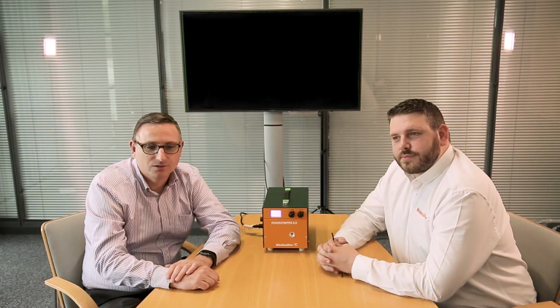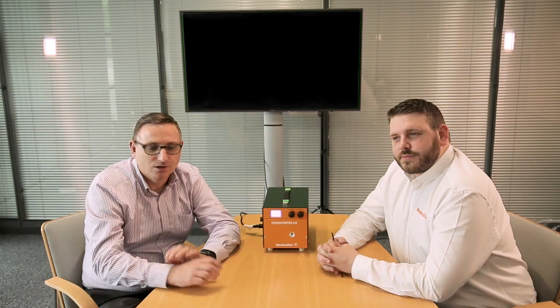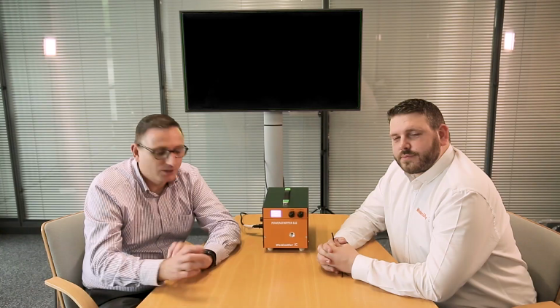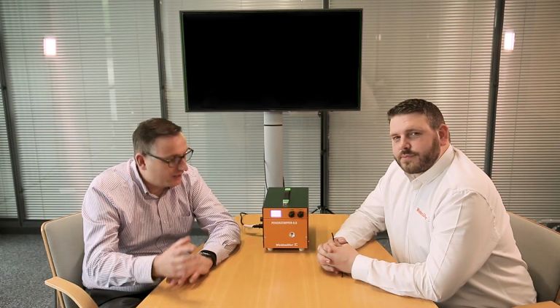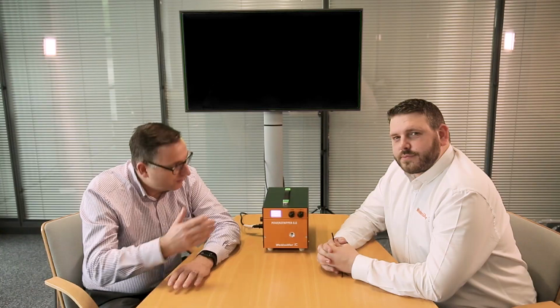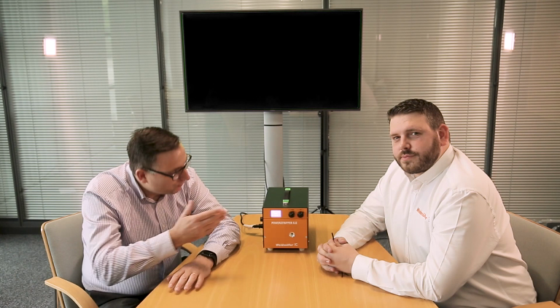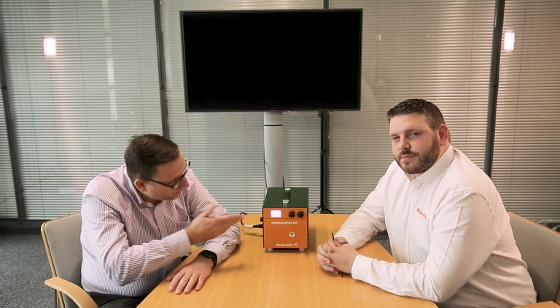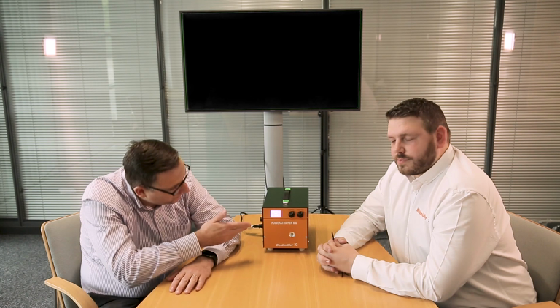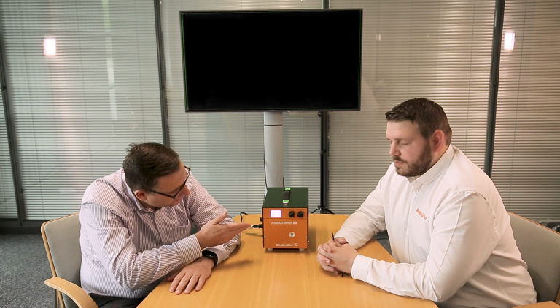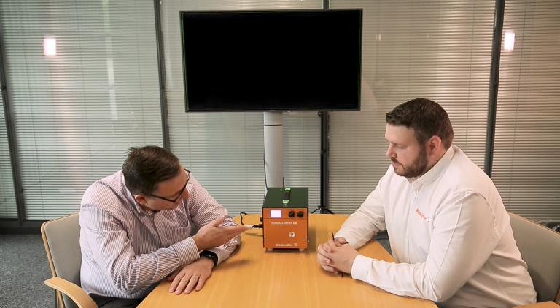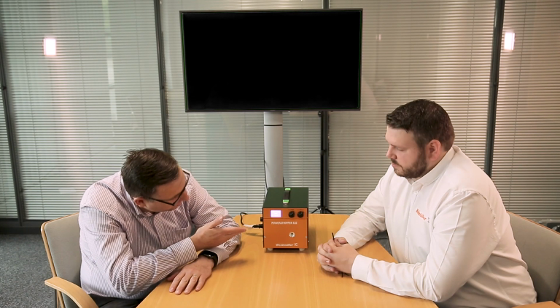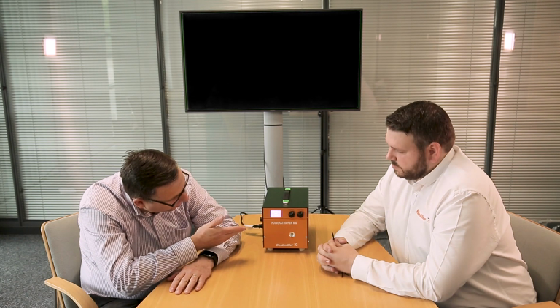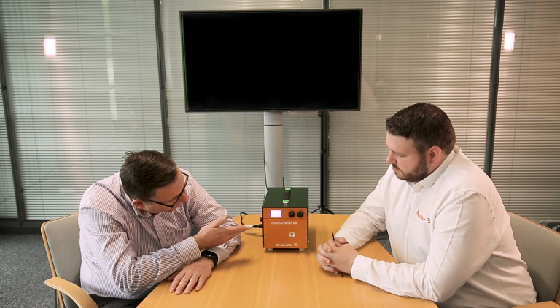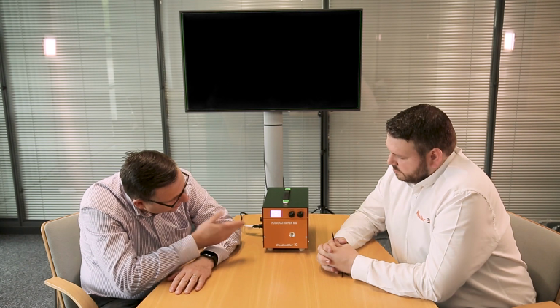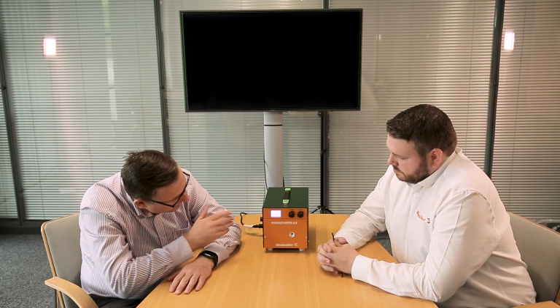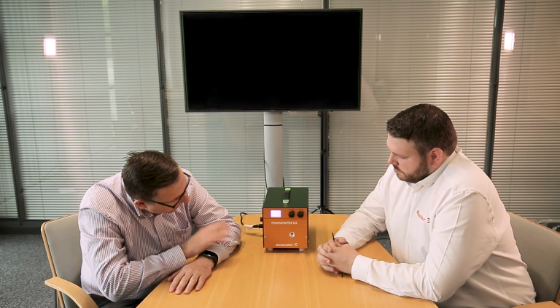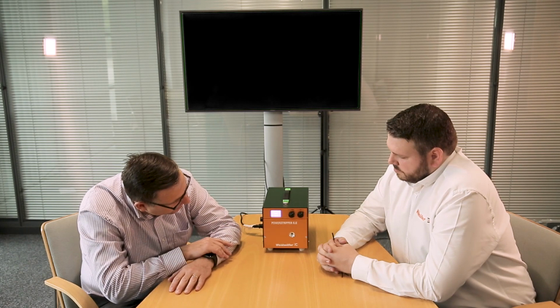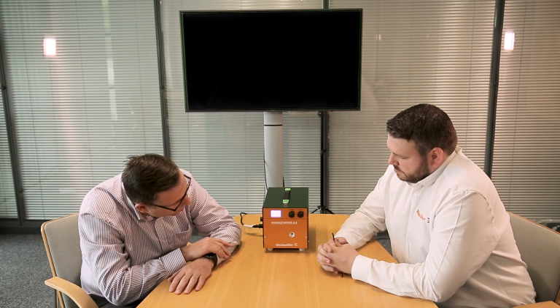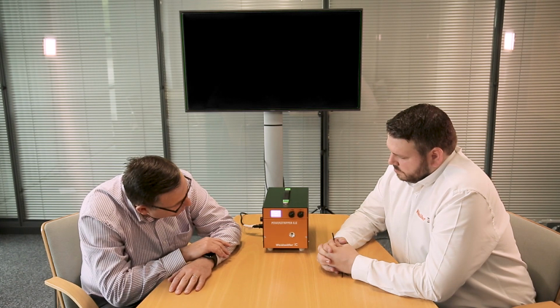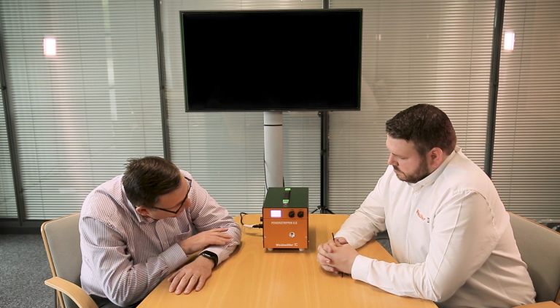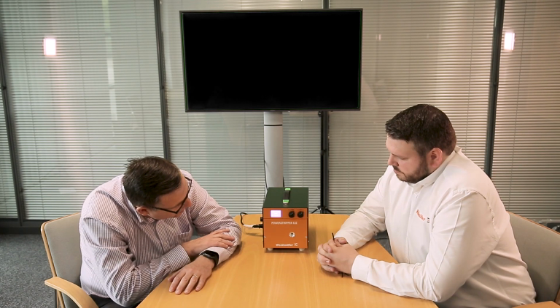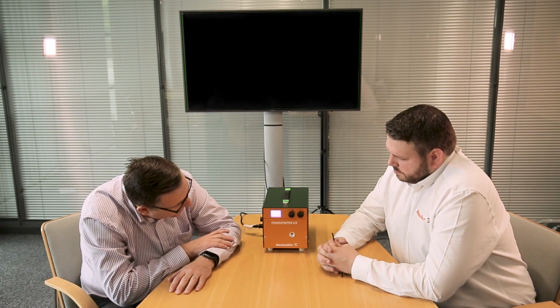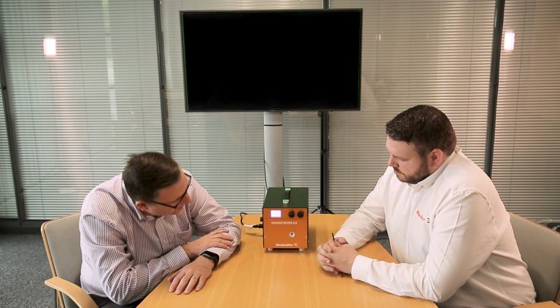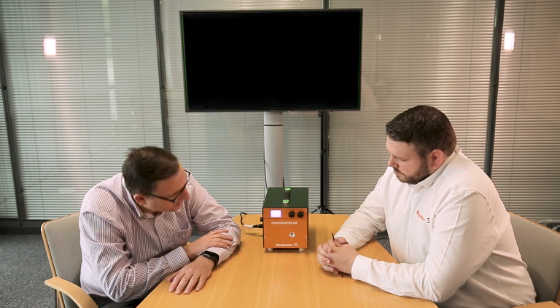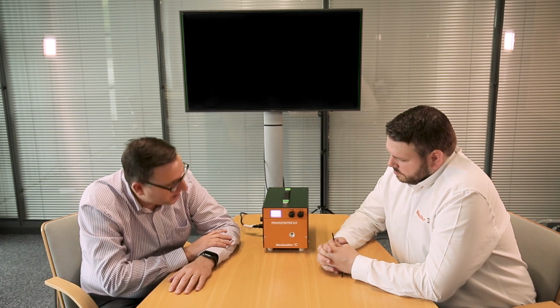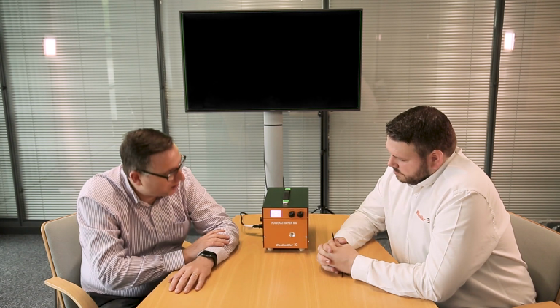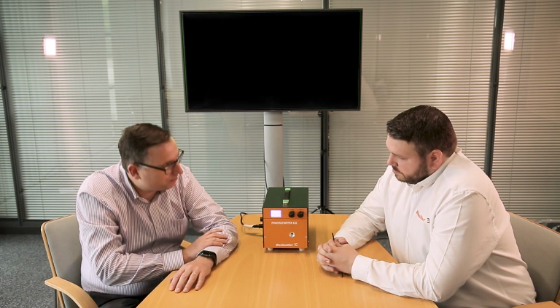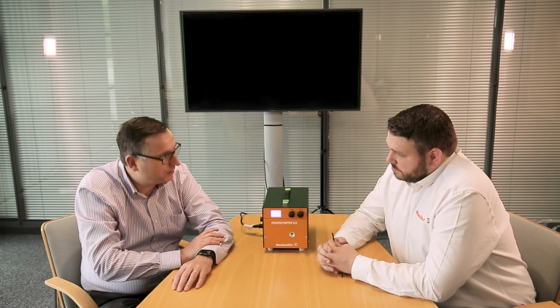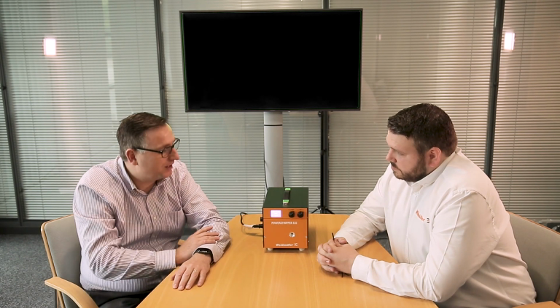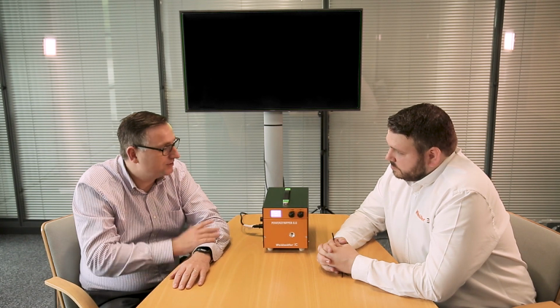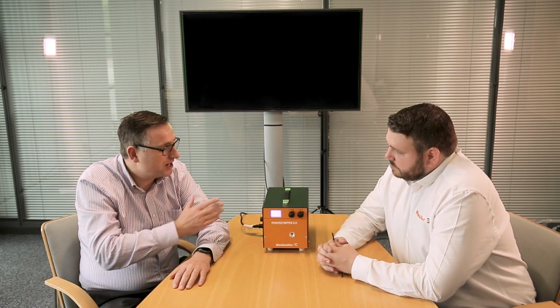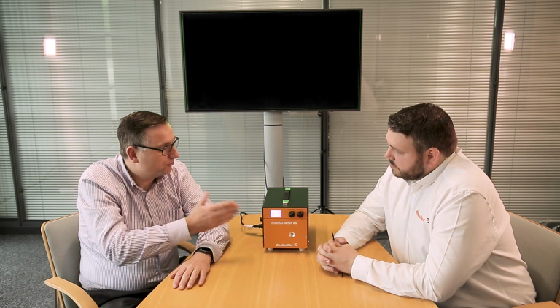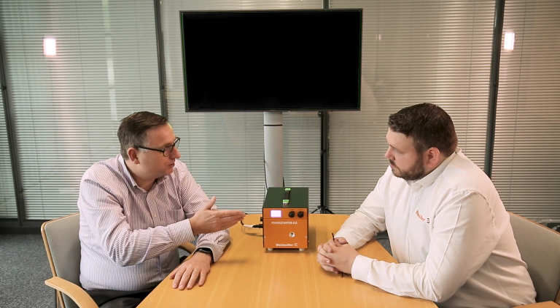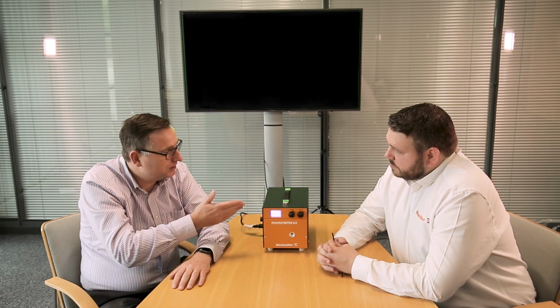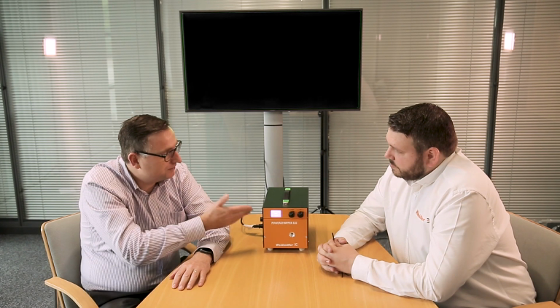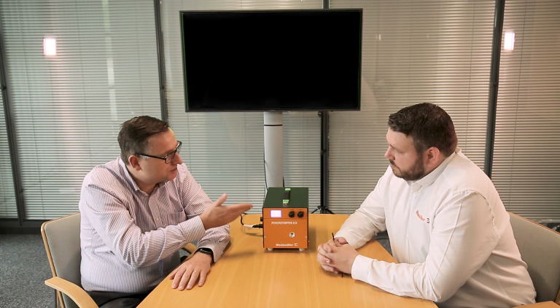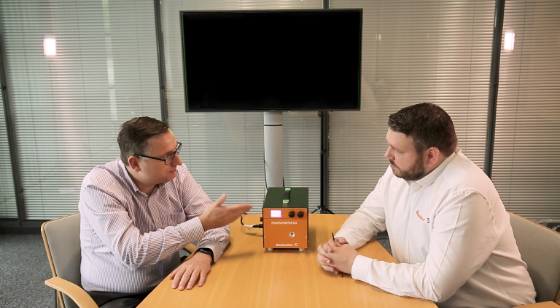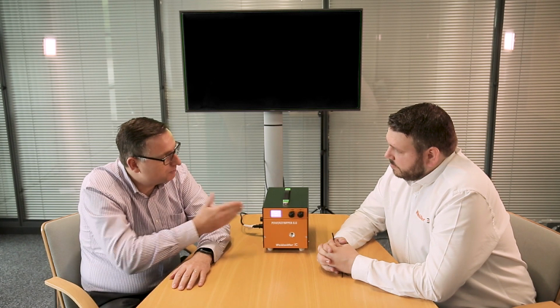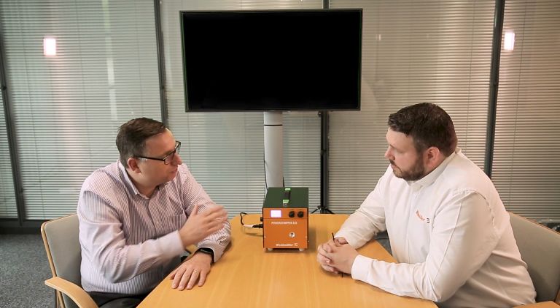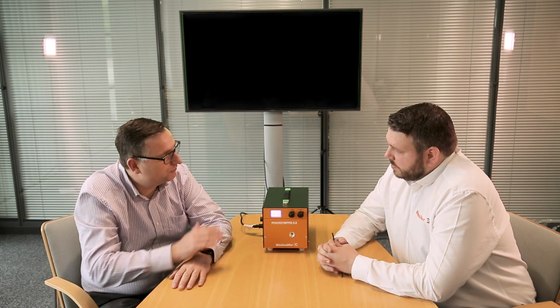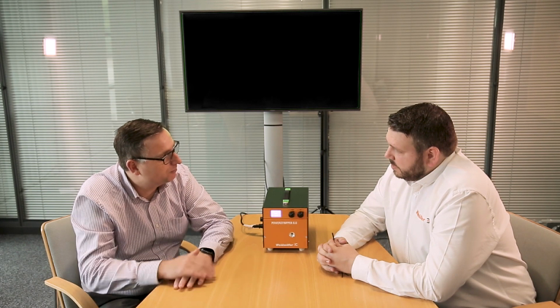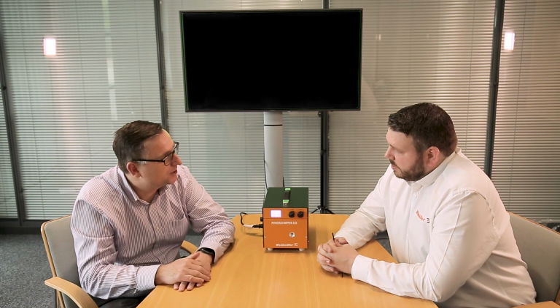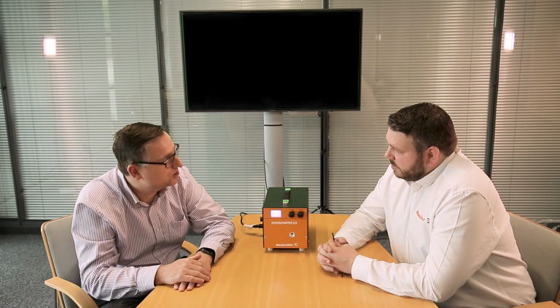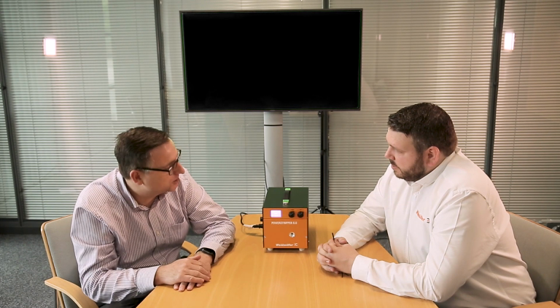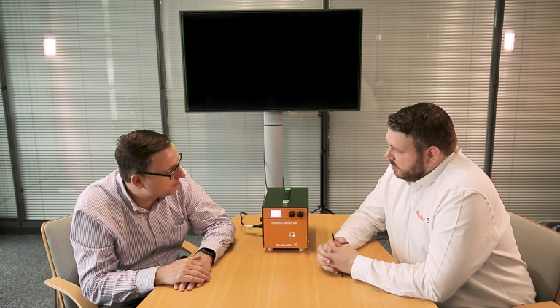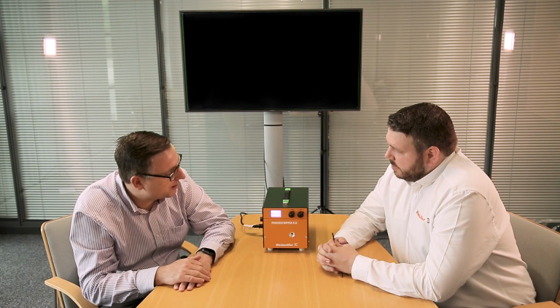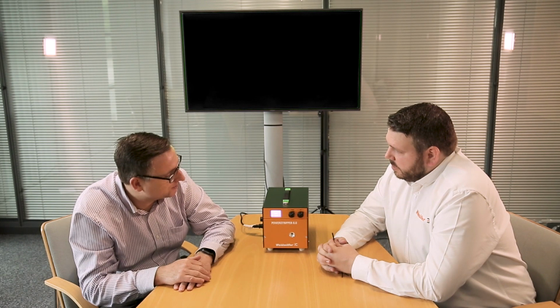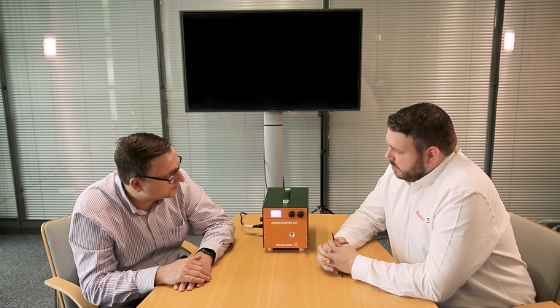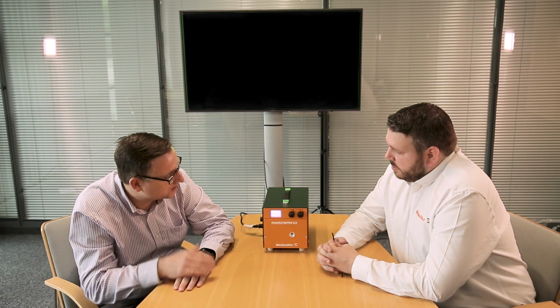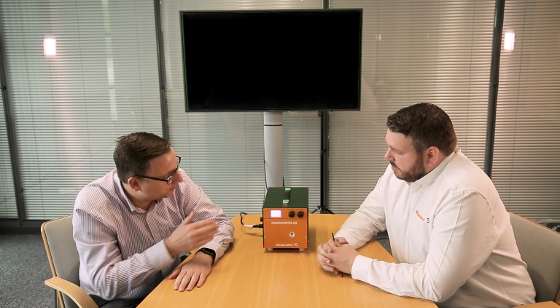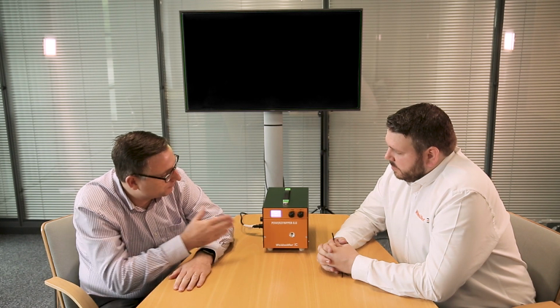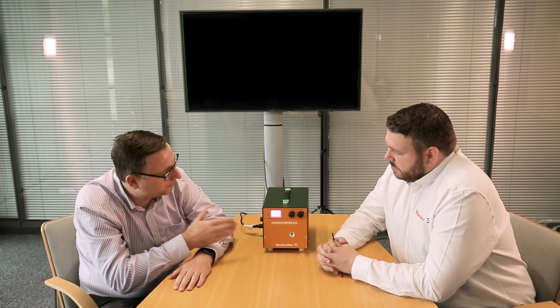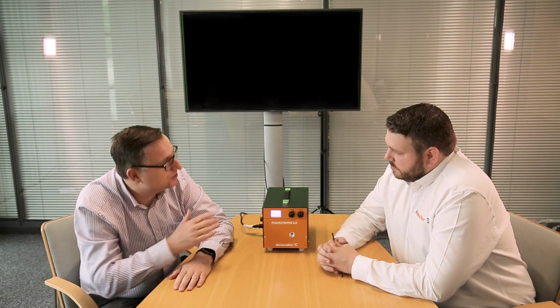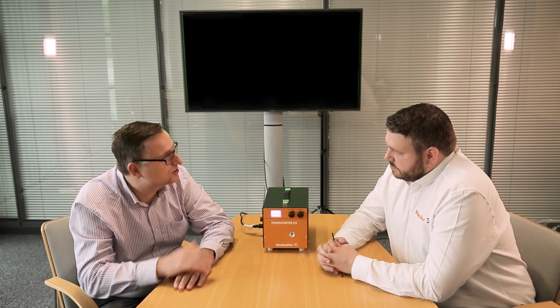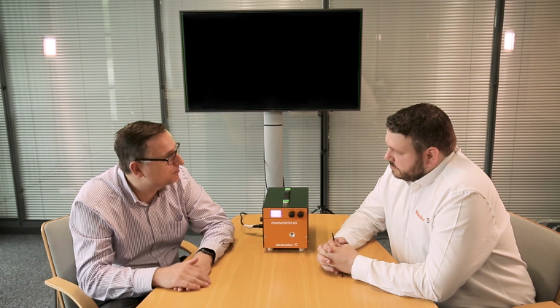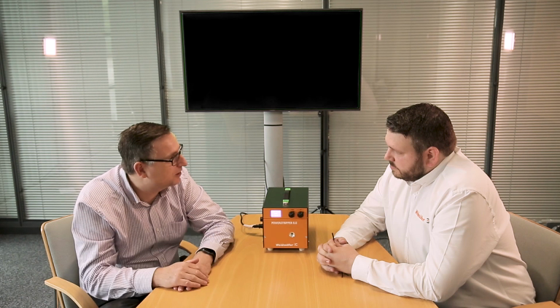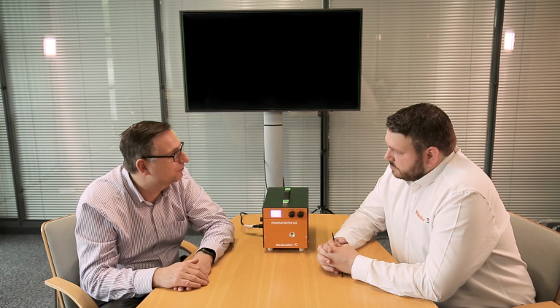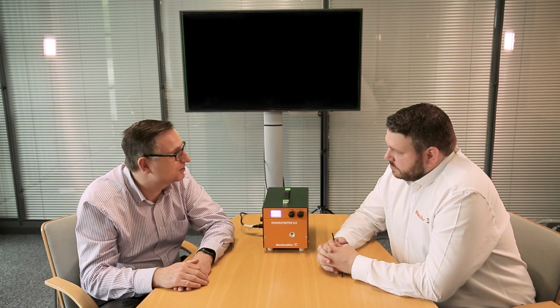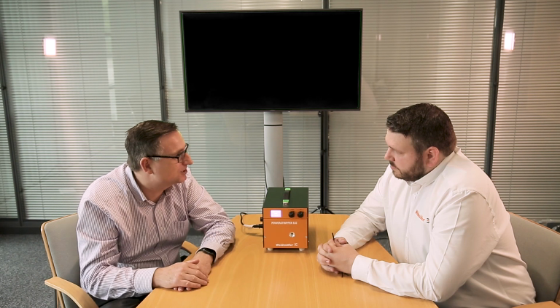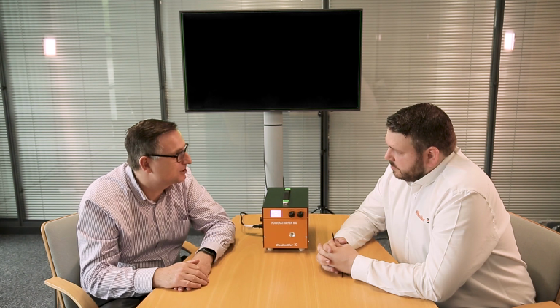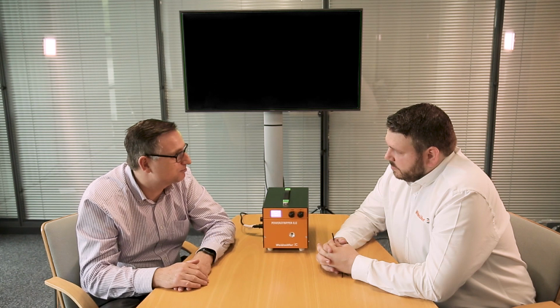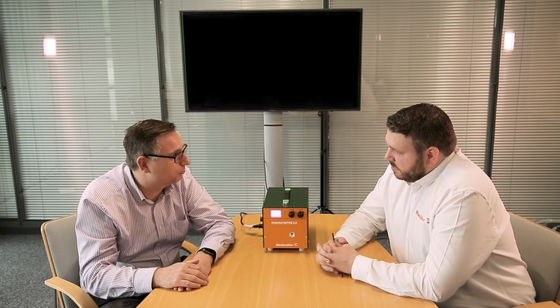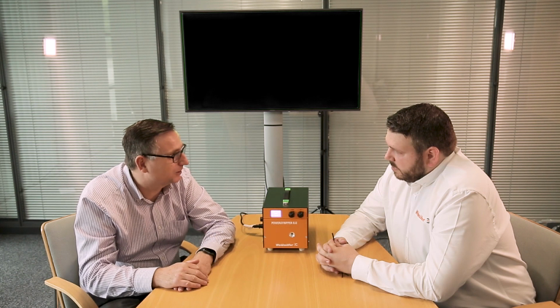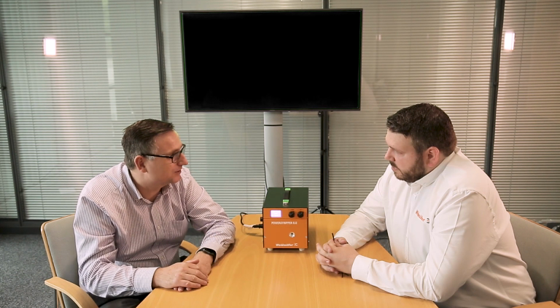We've now got the Power Stripper 6 set up. Darryl, can you give us a bit more information about some of the features and benefits of this product?